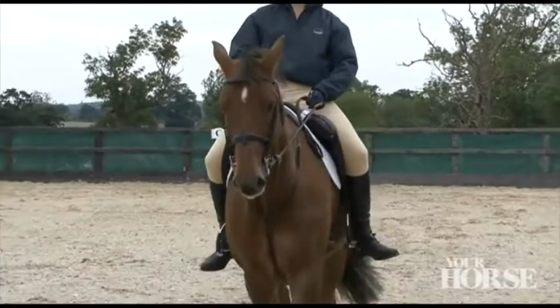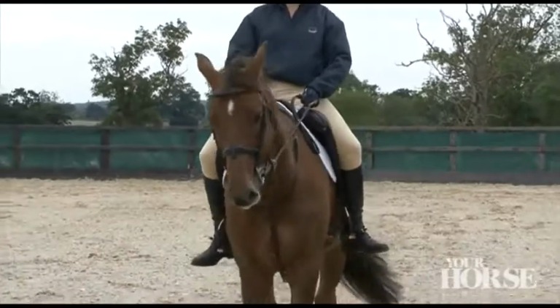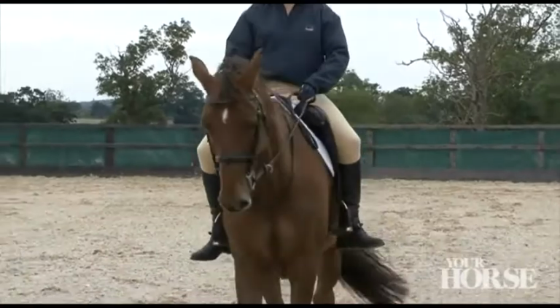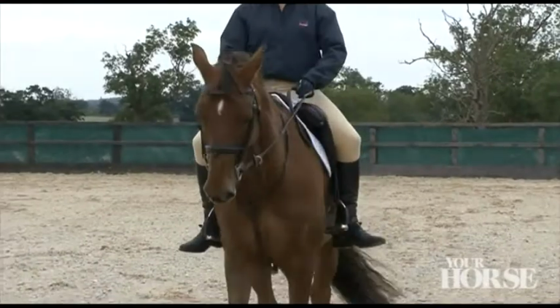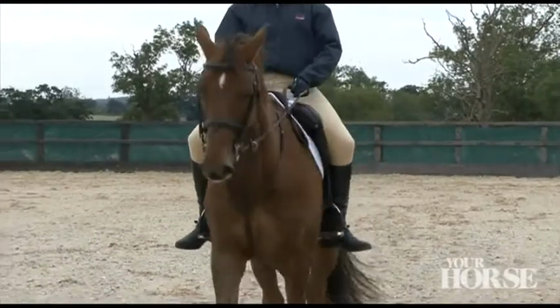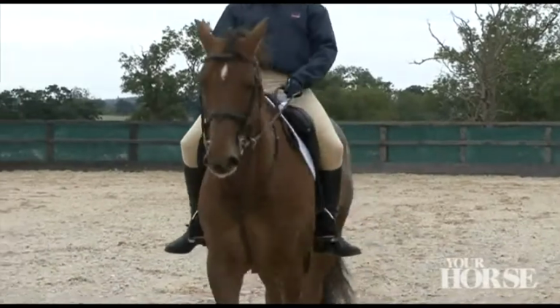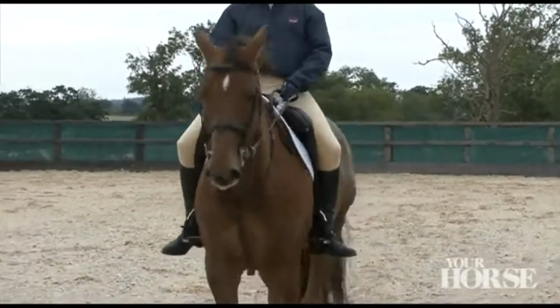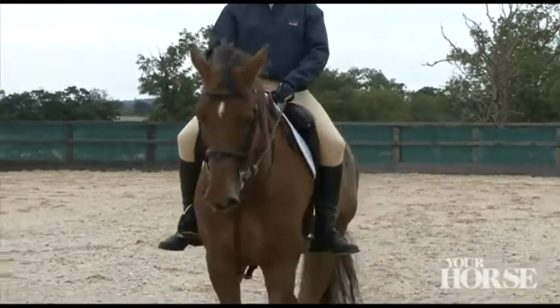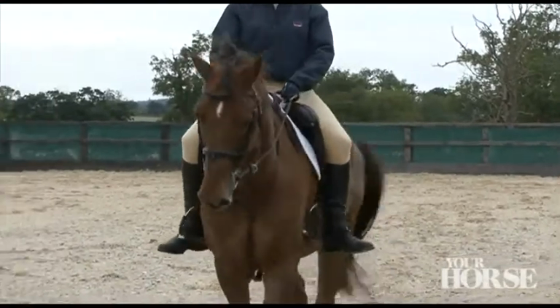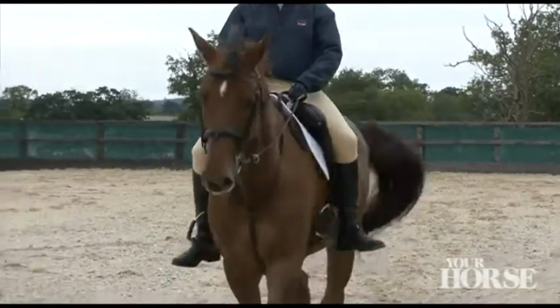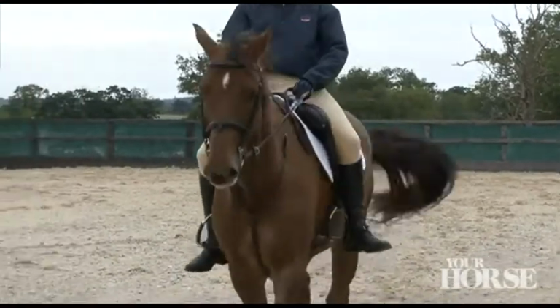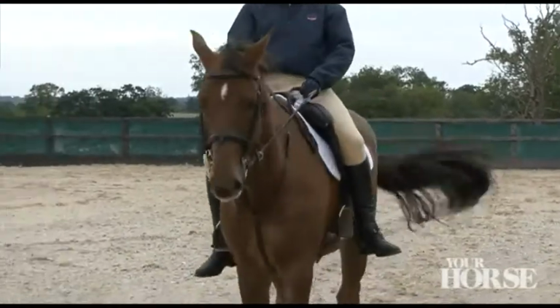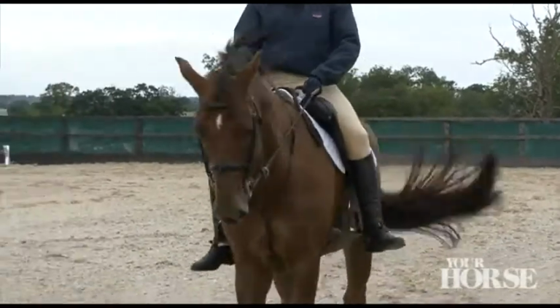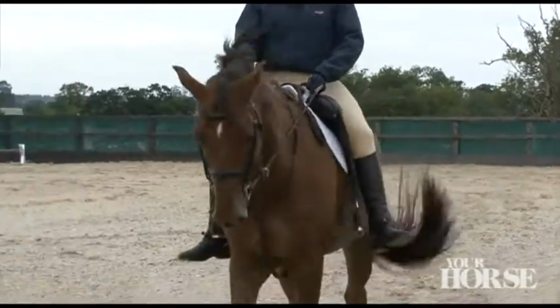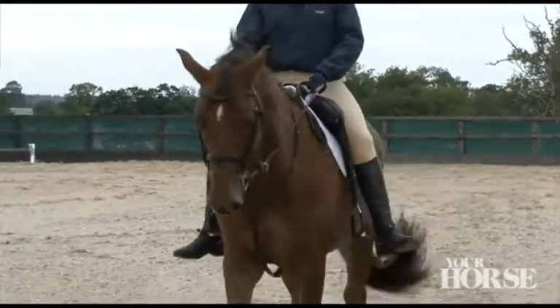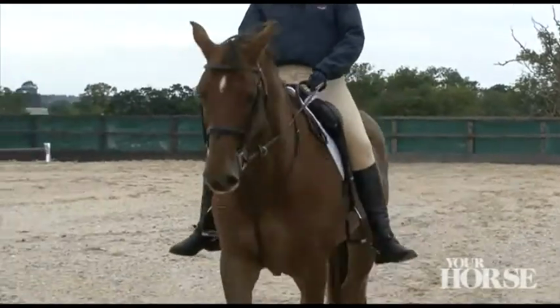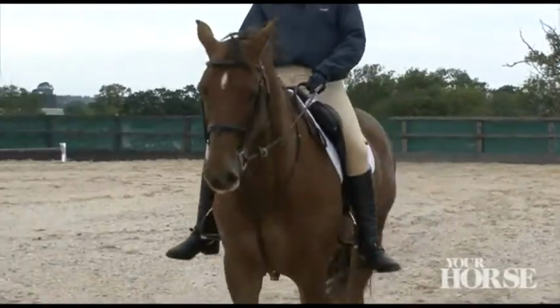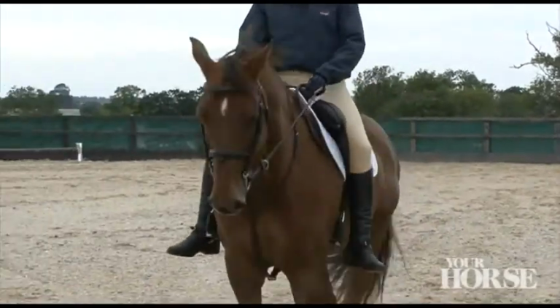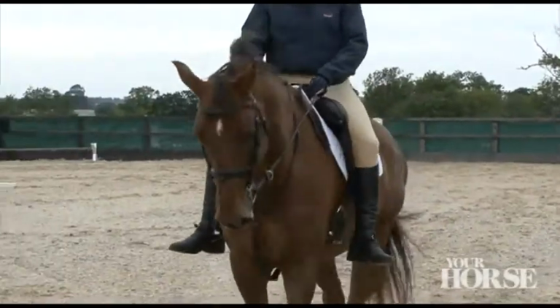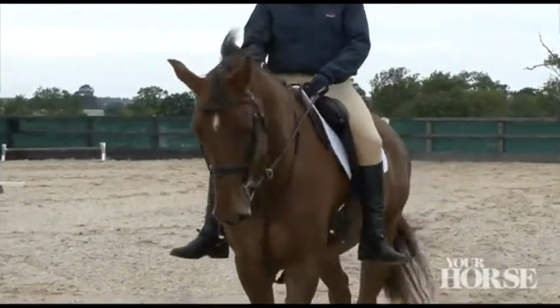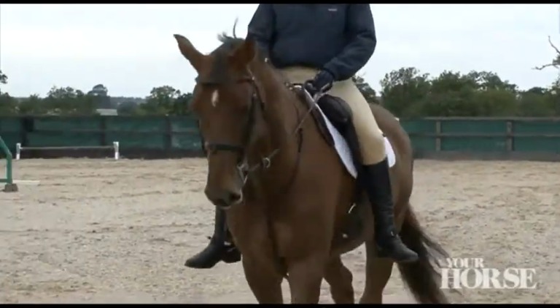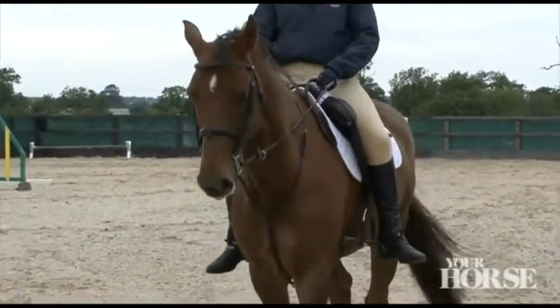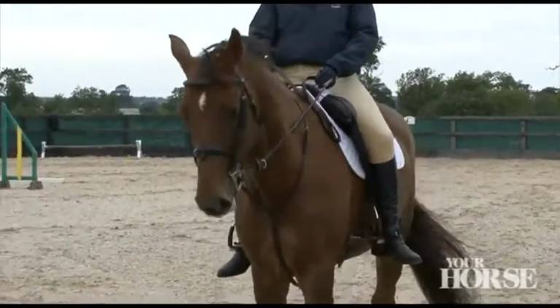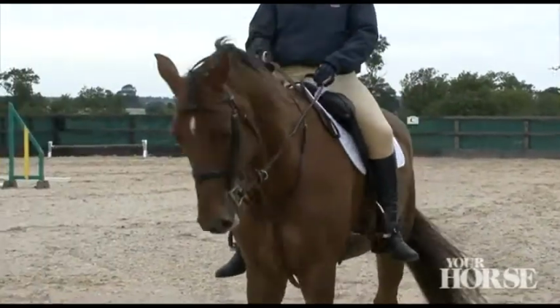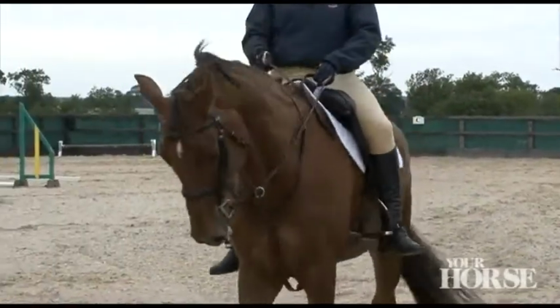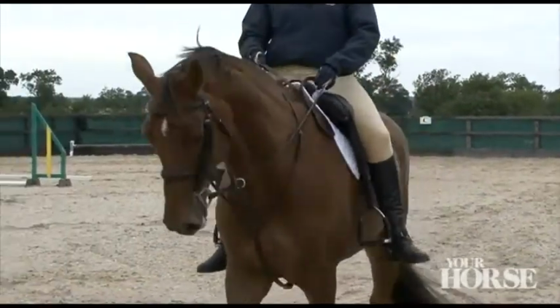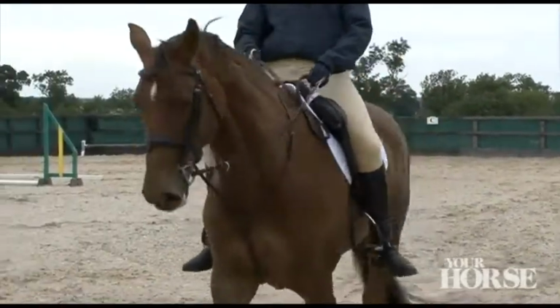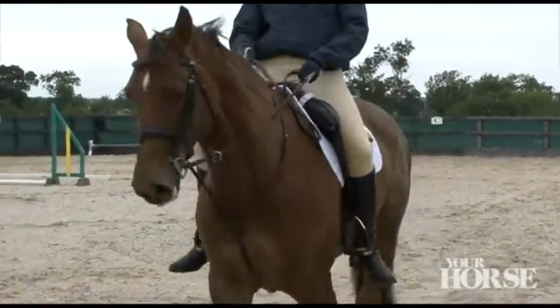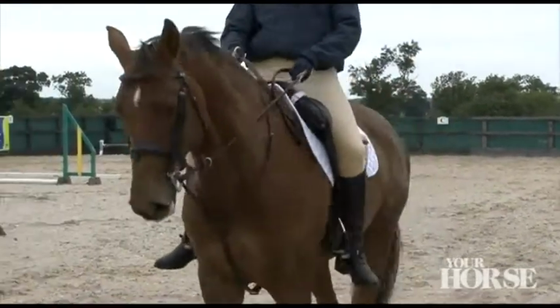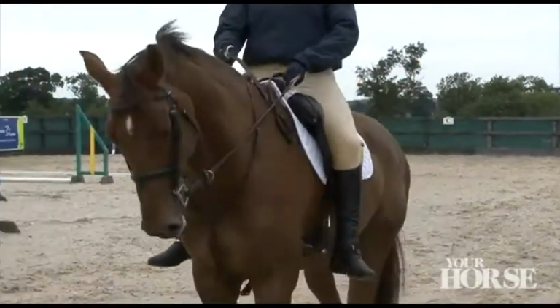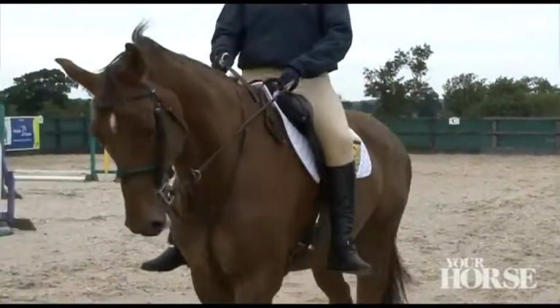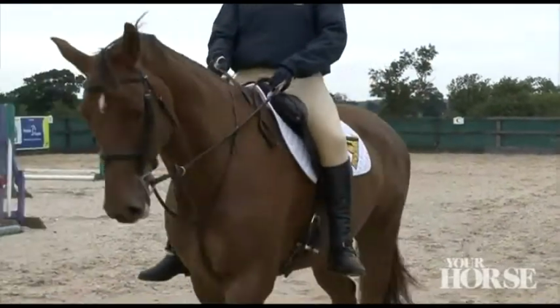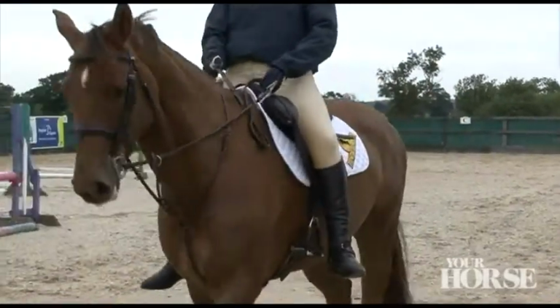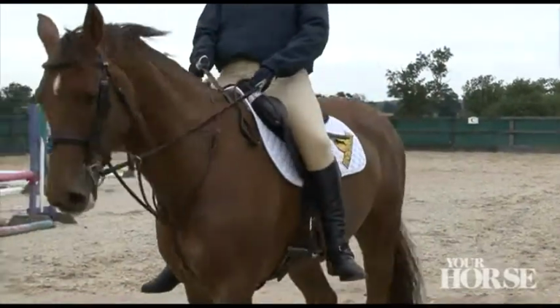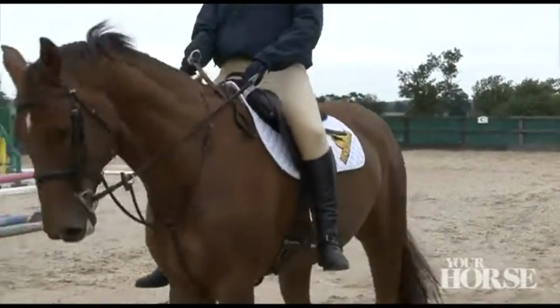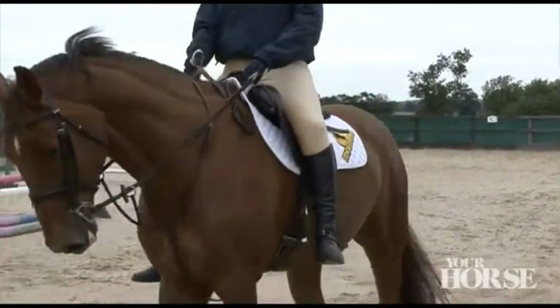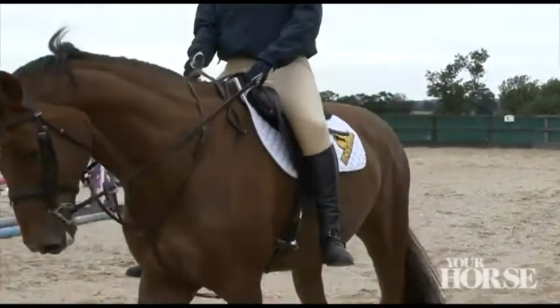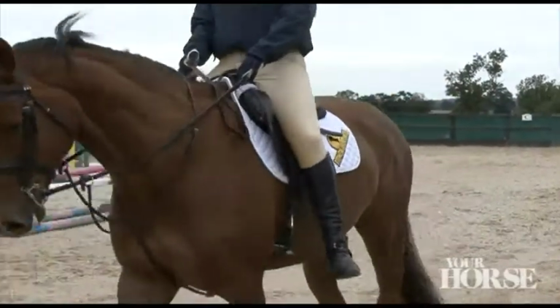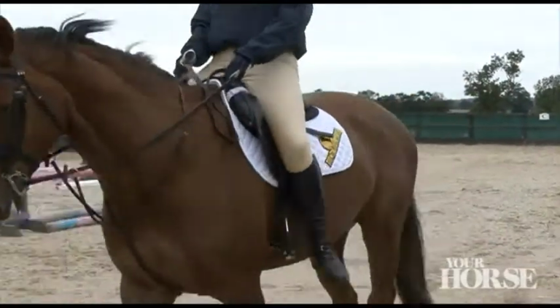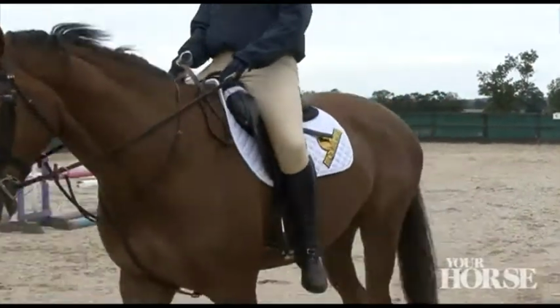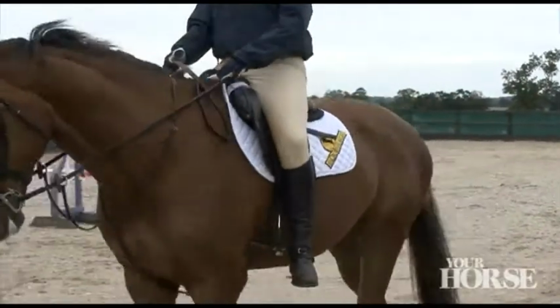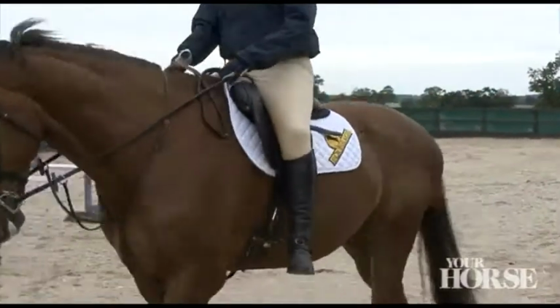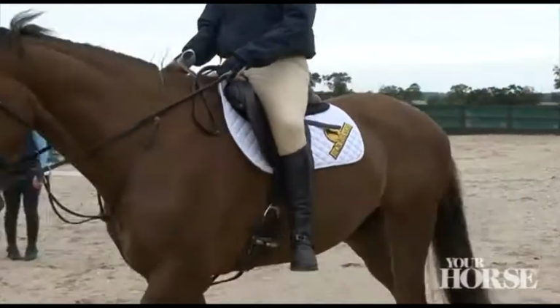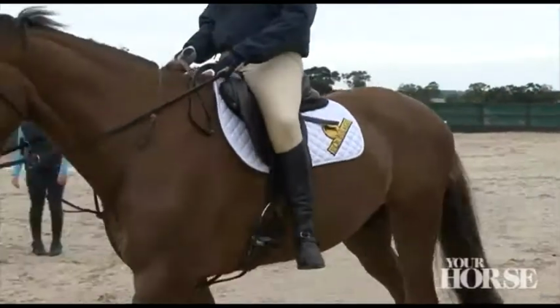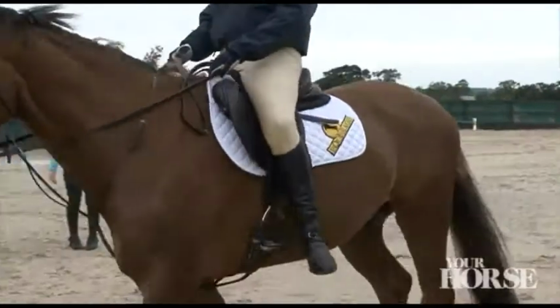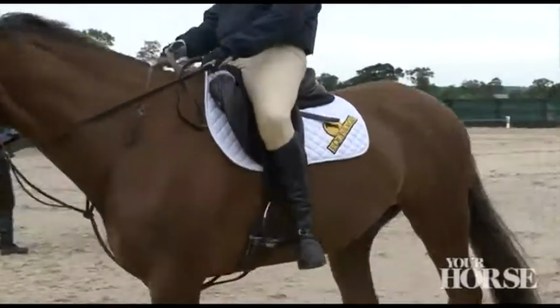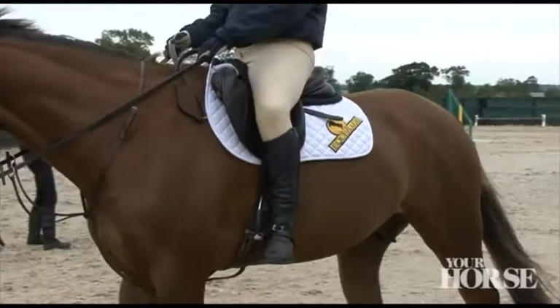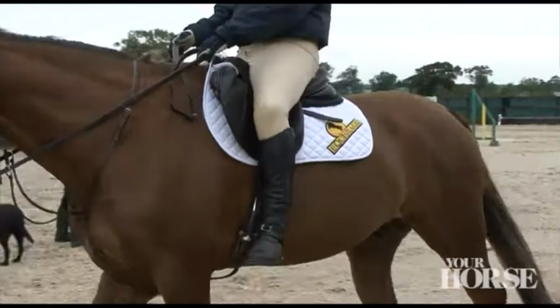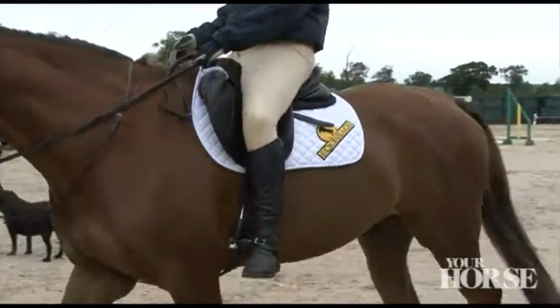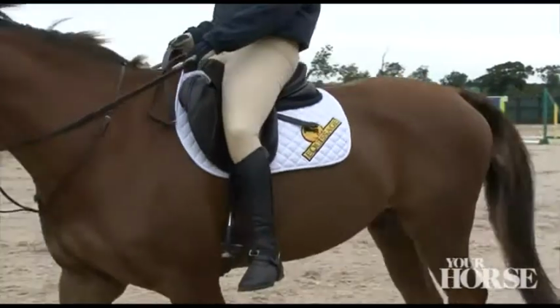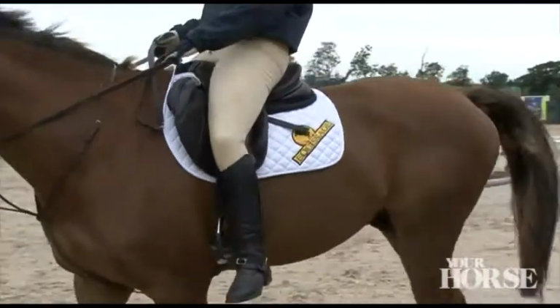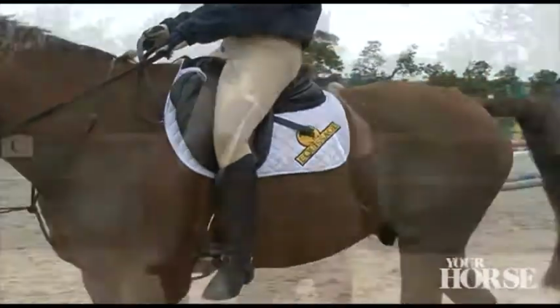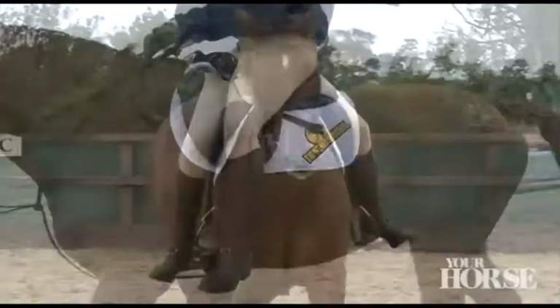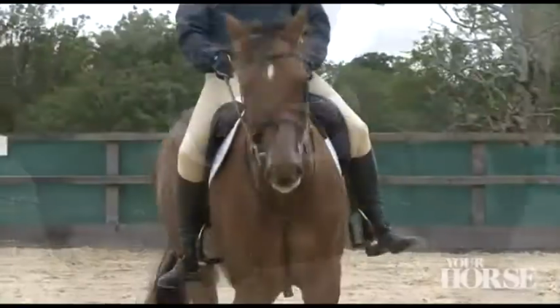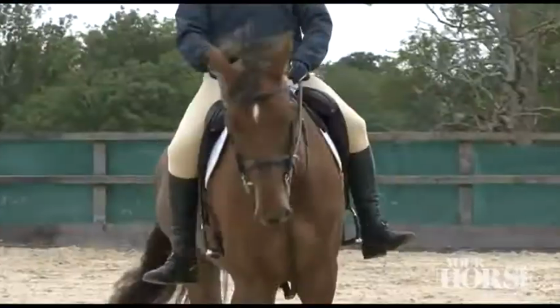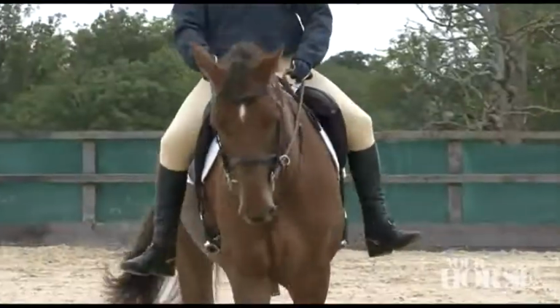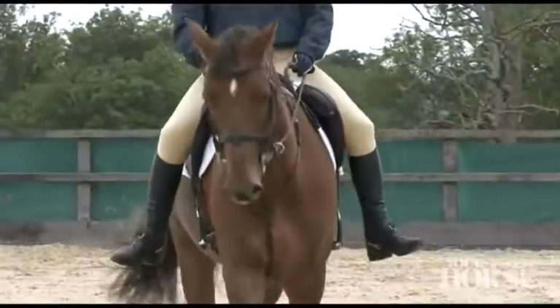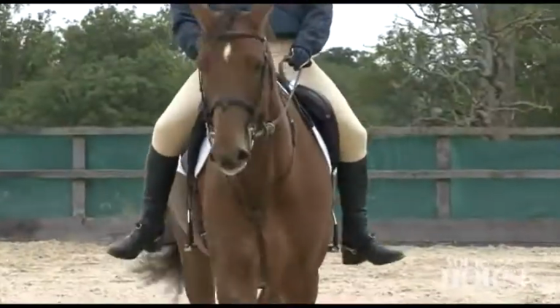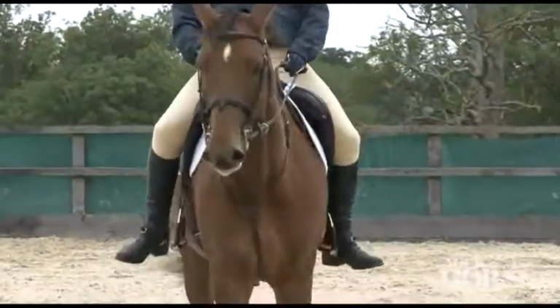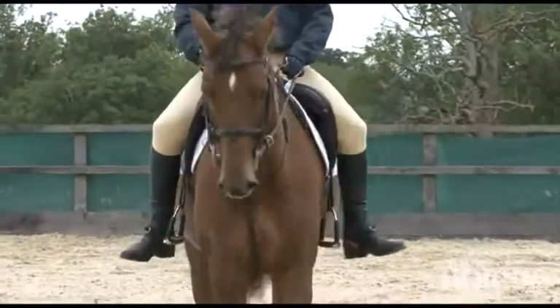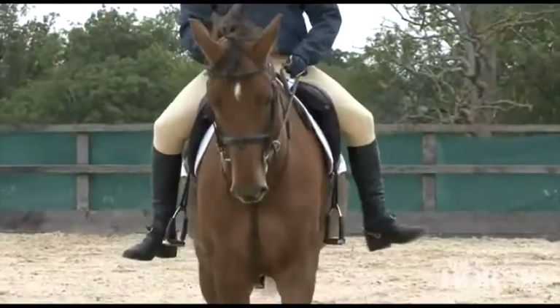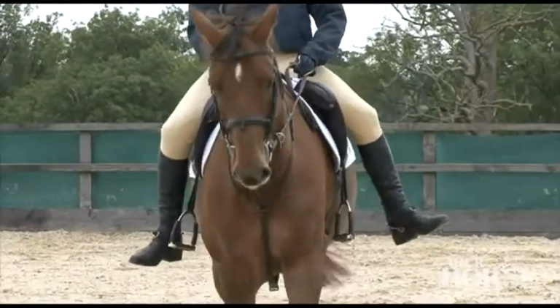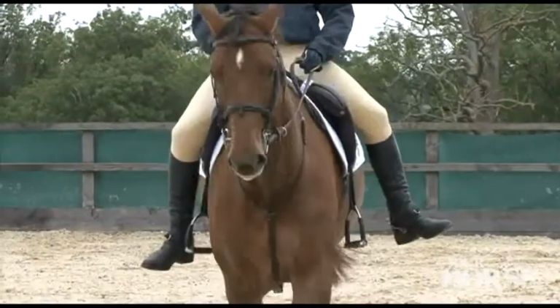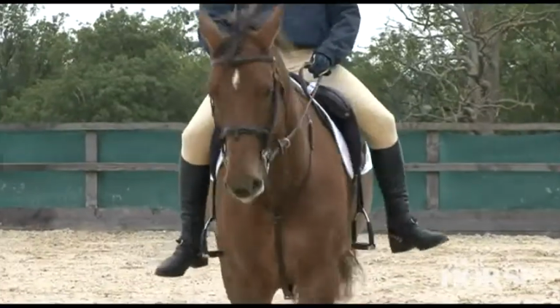Good girl, relax. So just this time again, try not to lean back. You have just gone a little bit behind the vertical. Okay, and go.